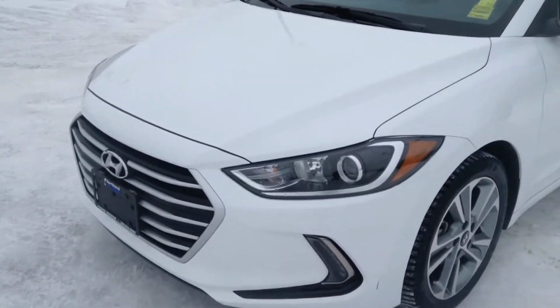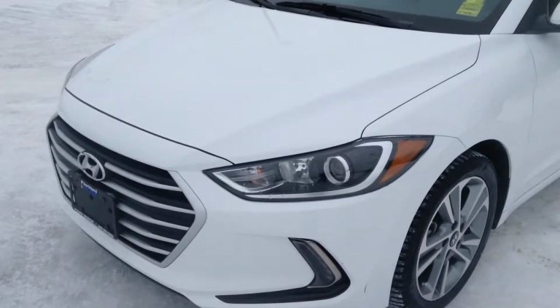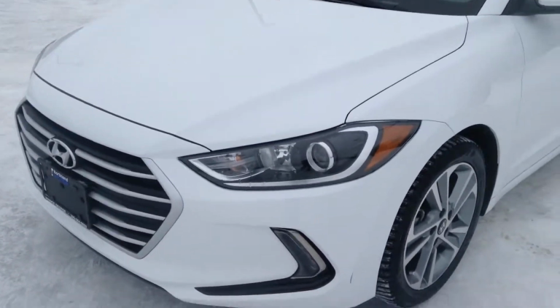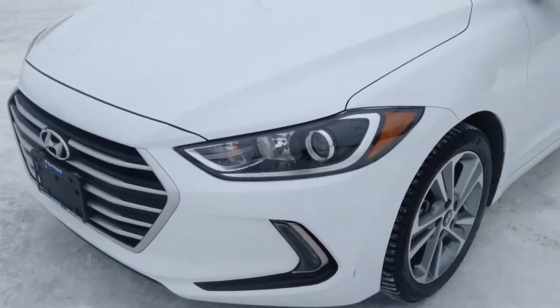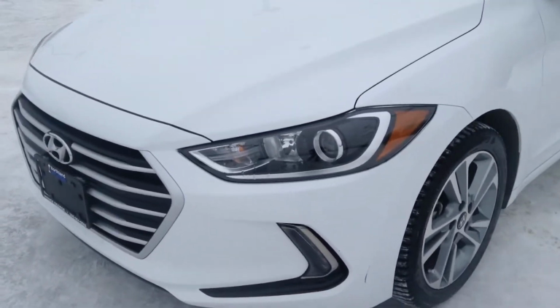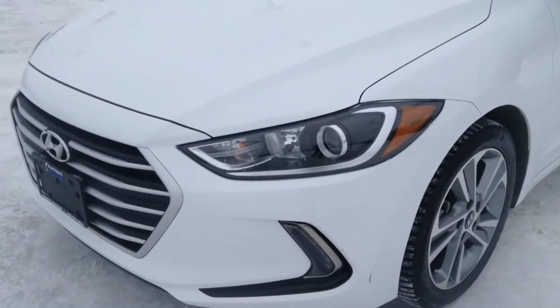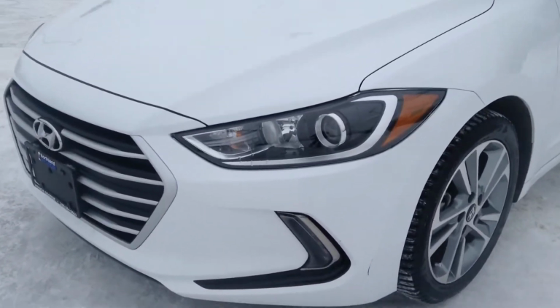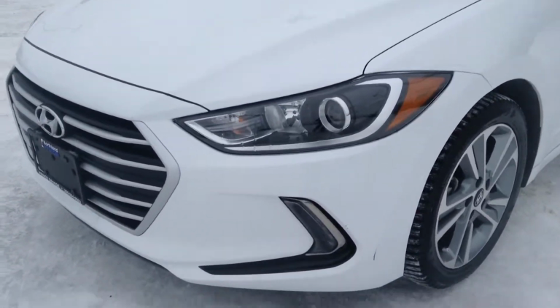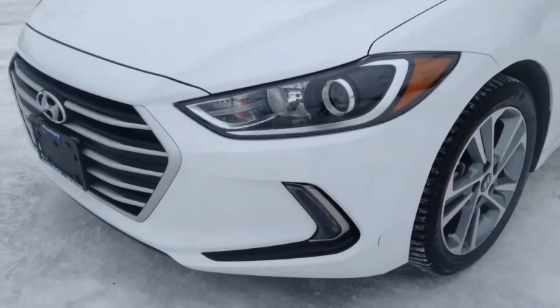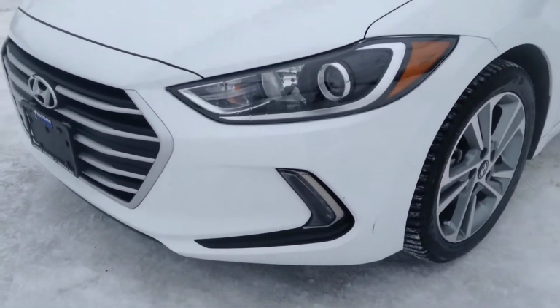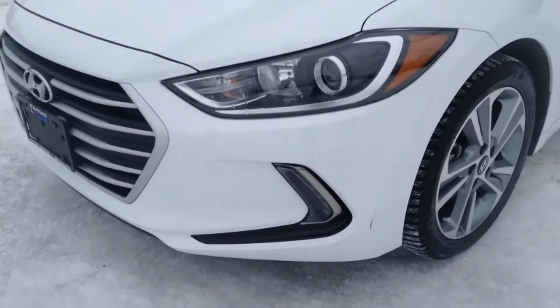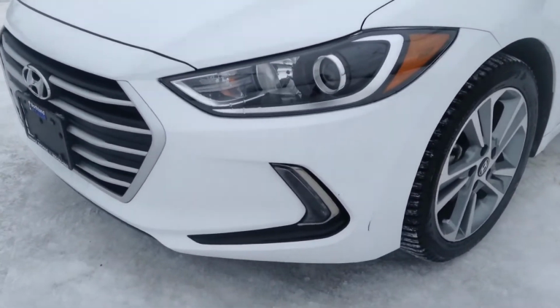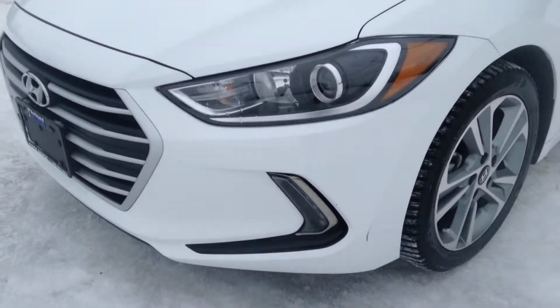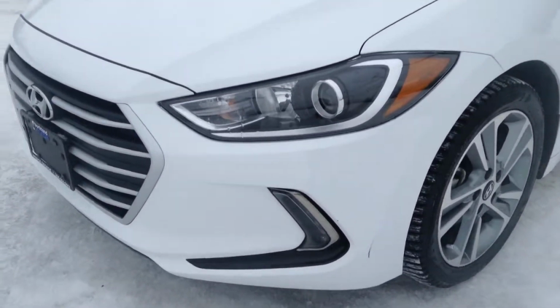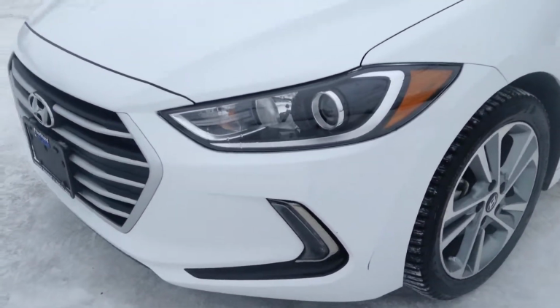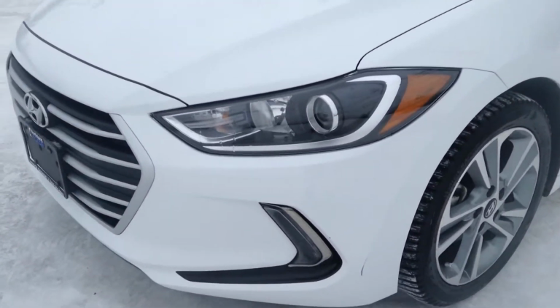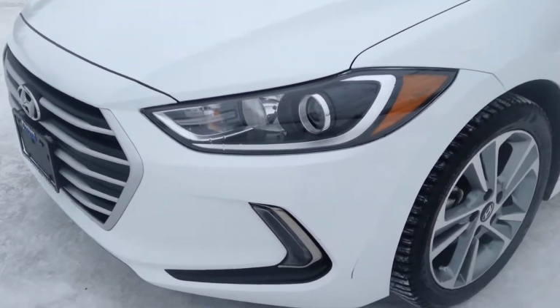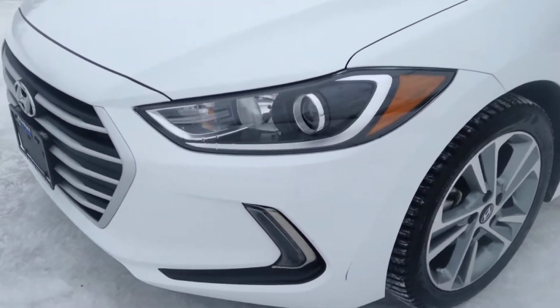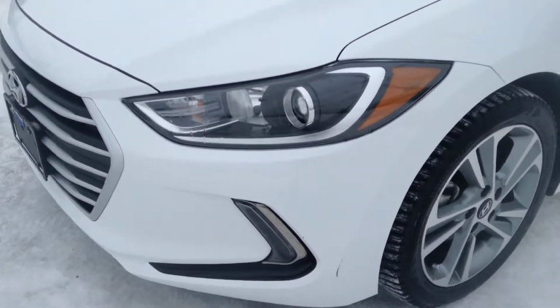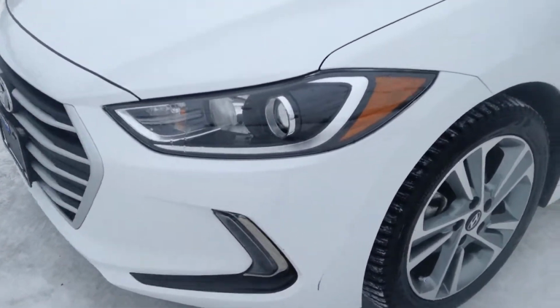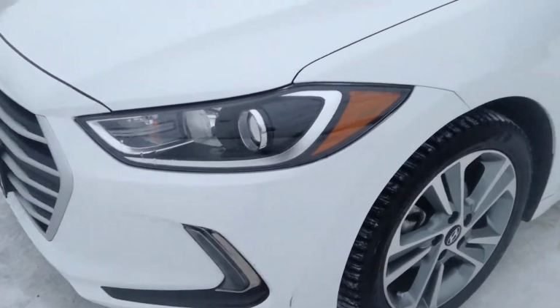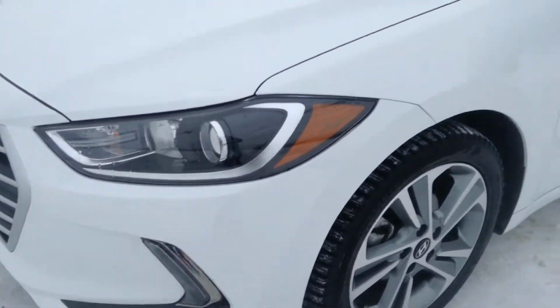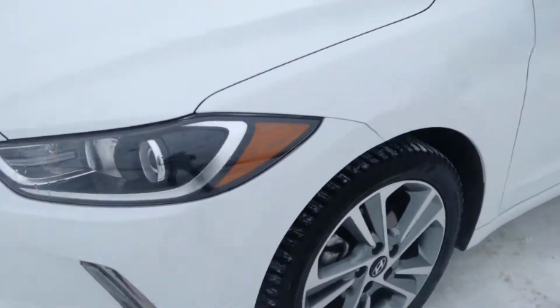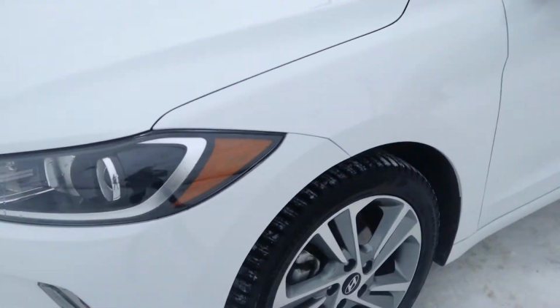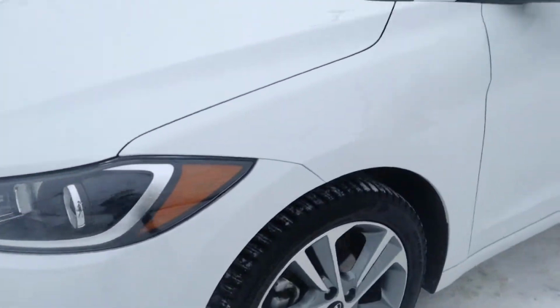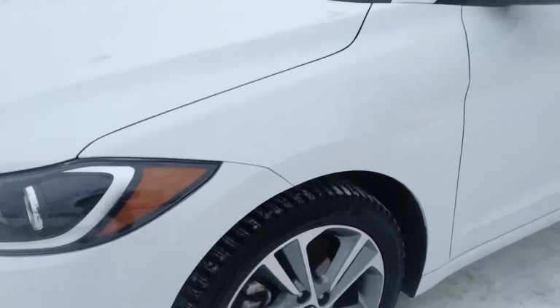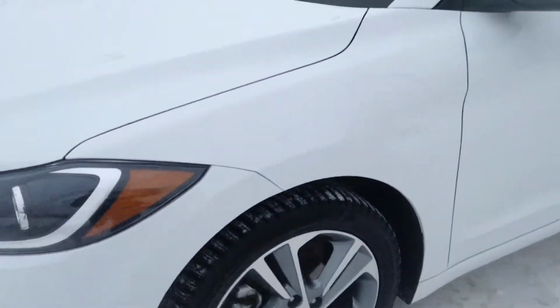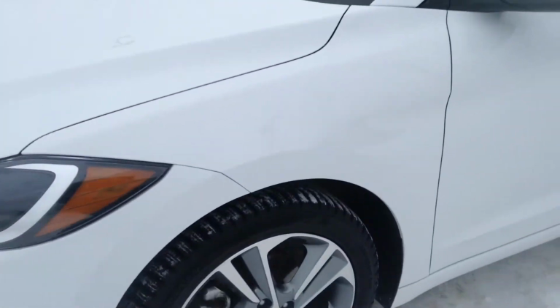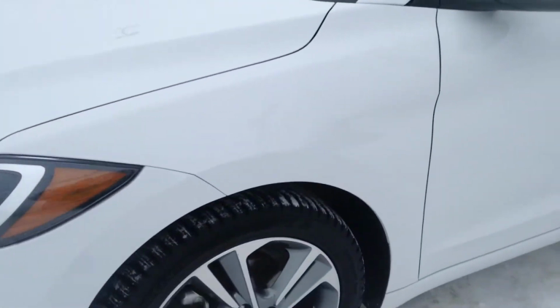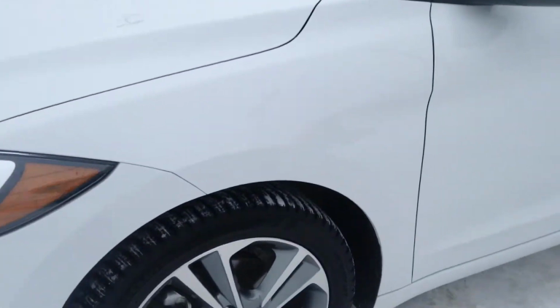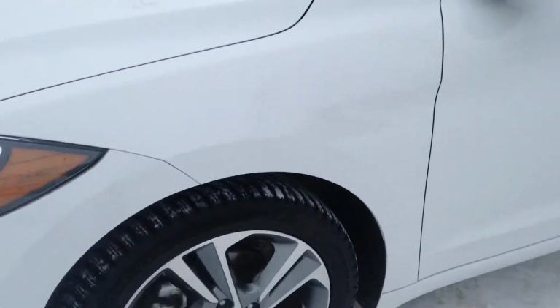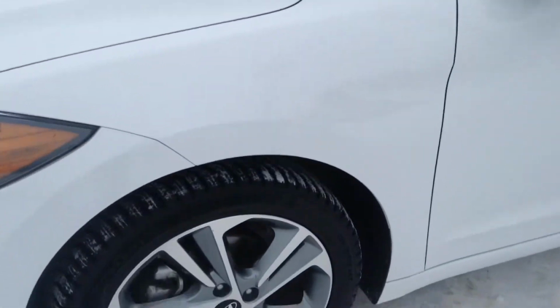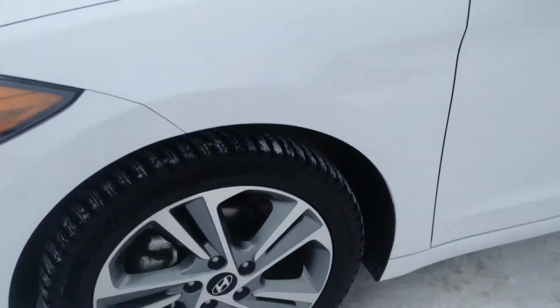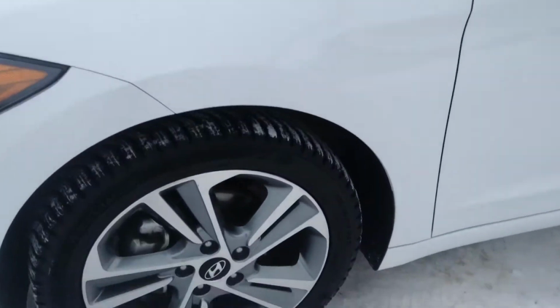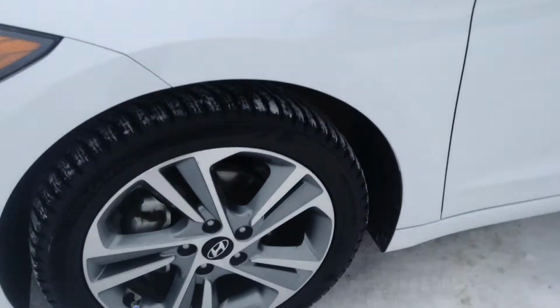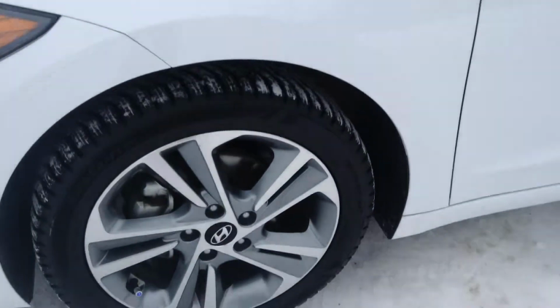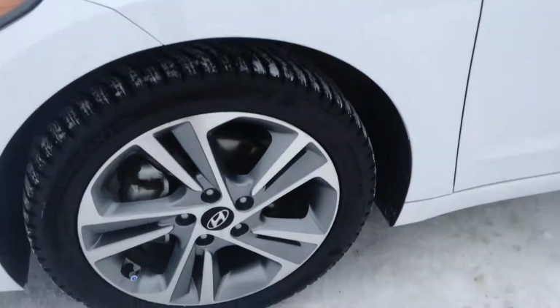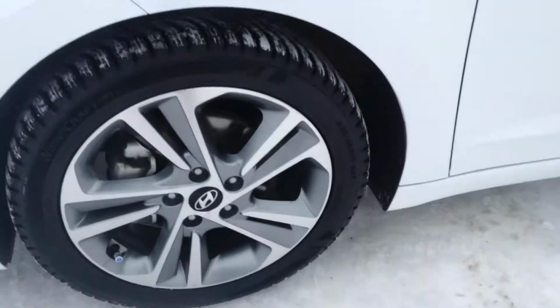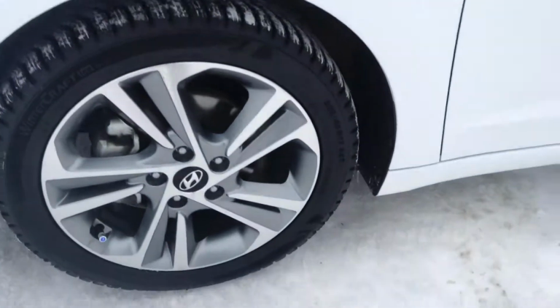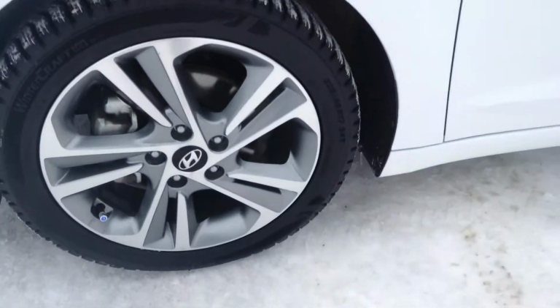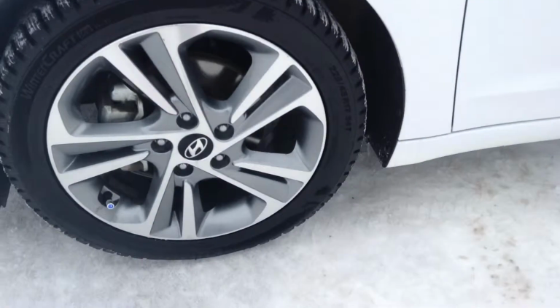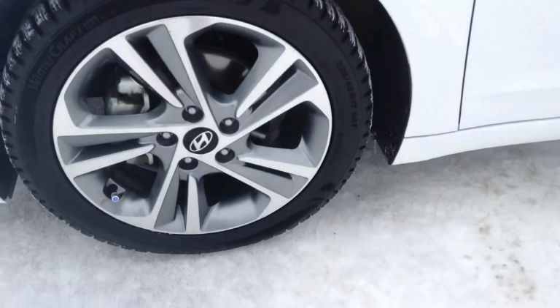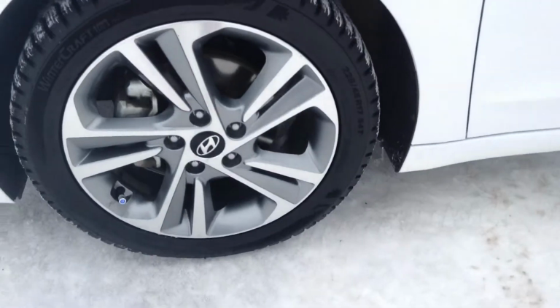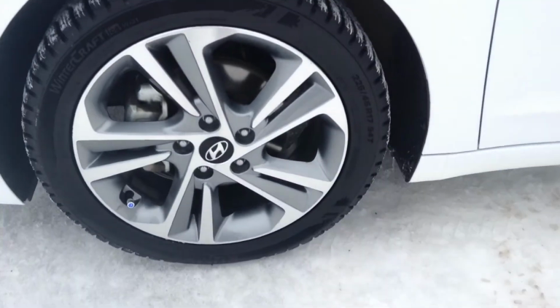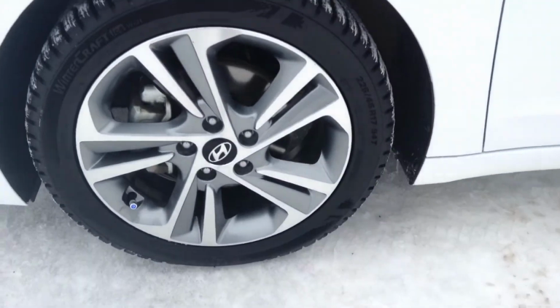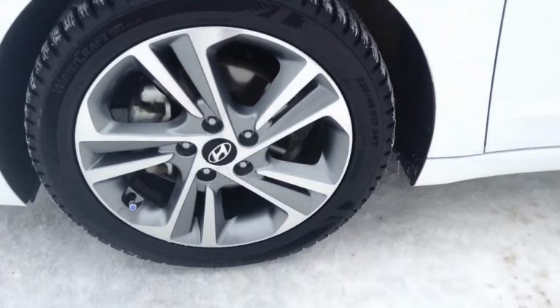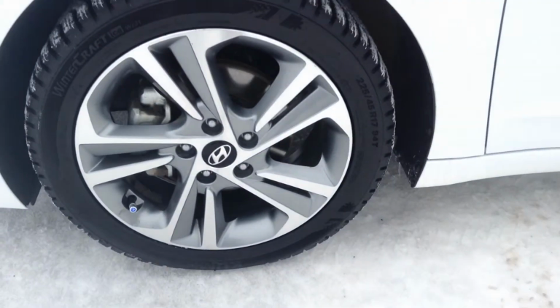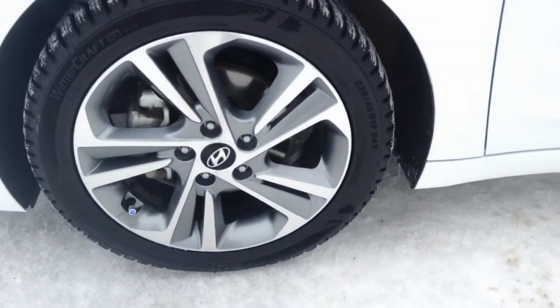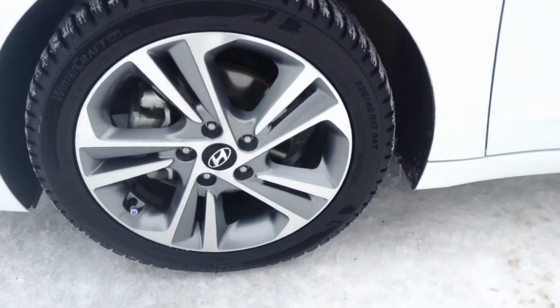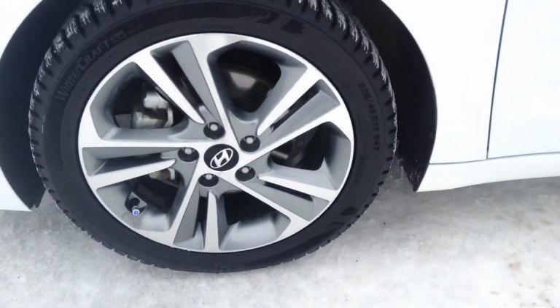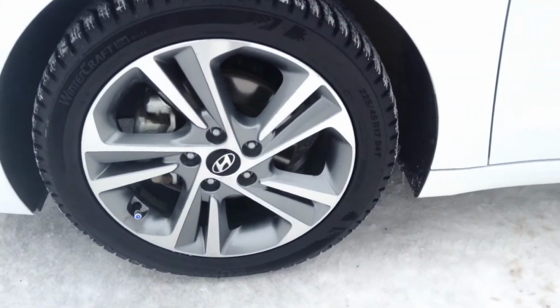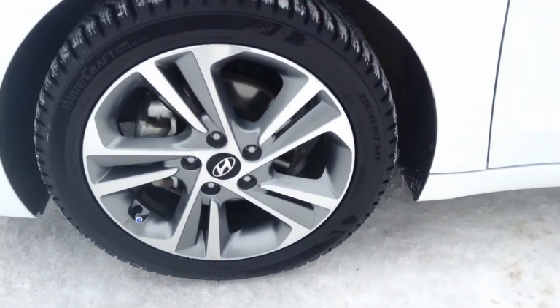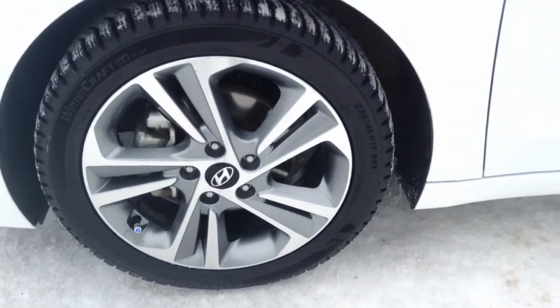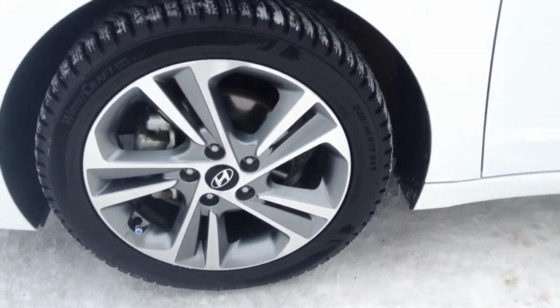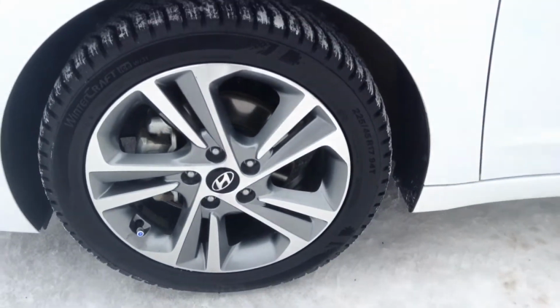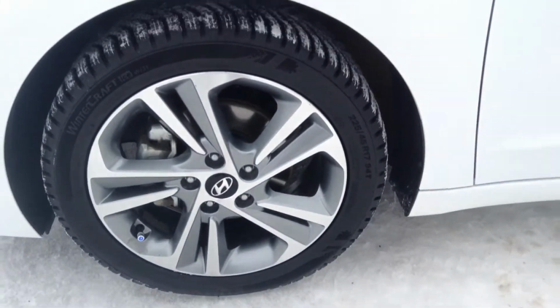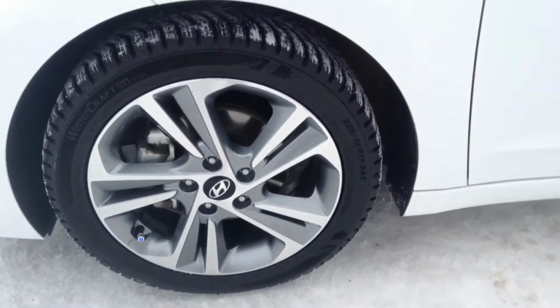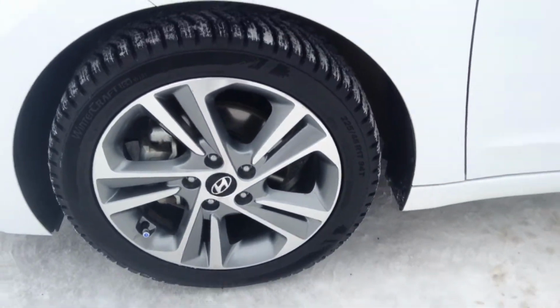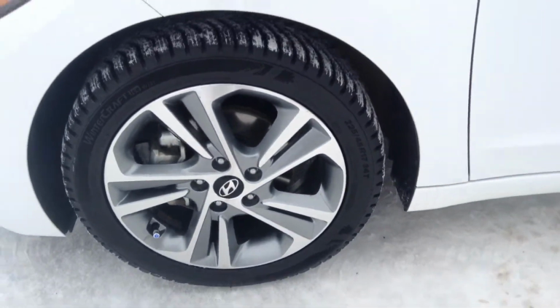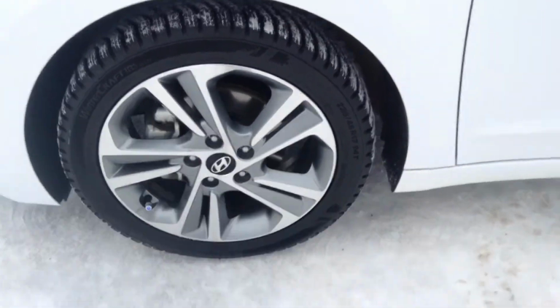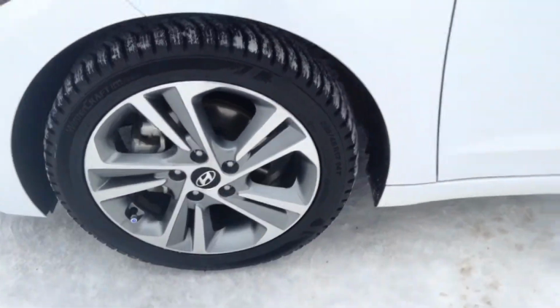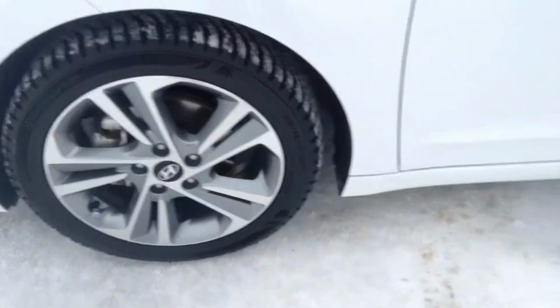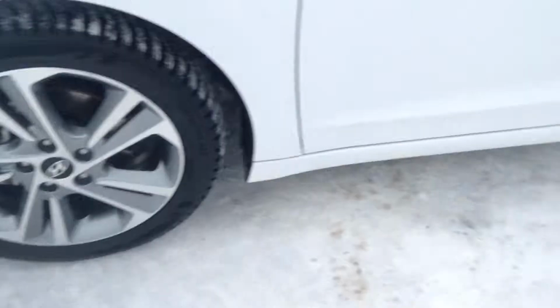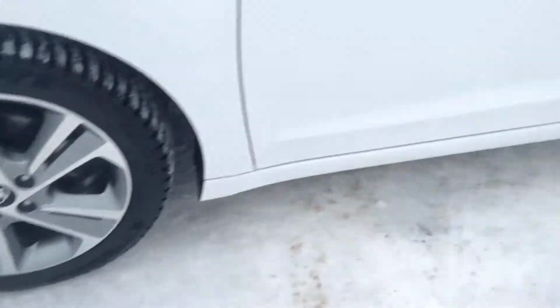We have our fog lights underneath our headlights there. Coming around the side, we are sitting on our 17-inch alloy wheels.